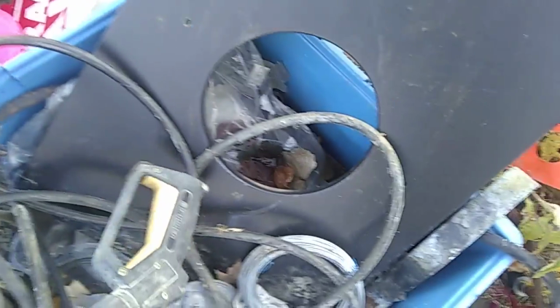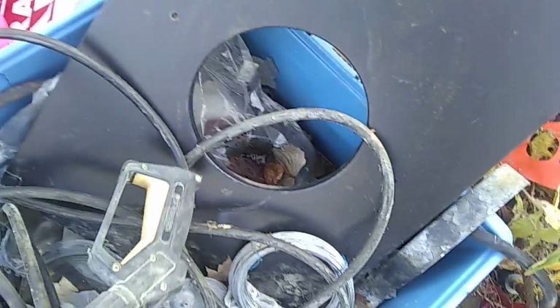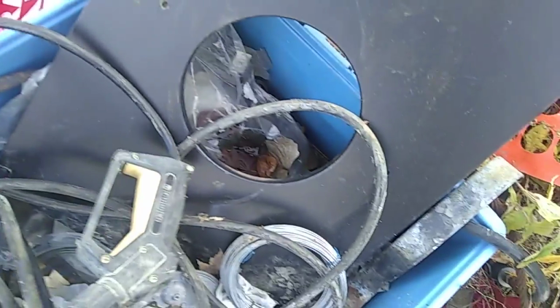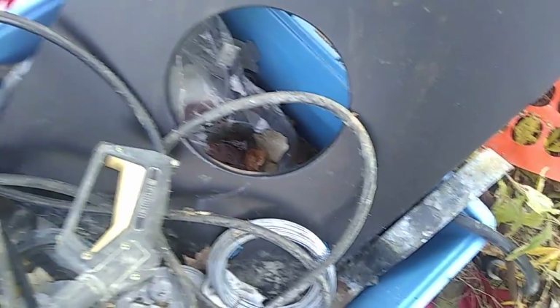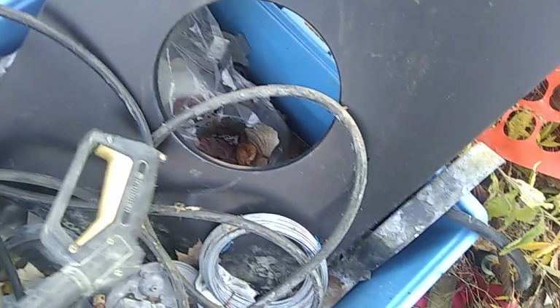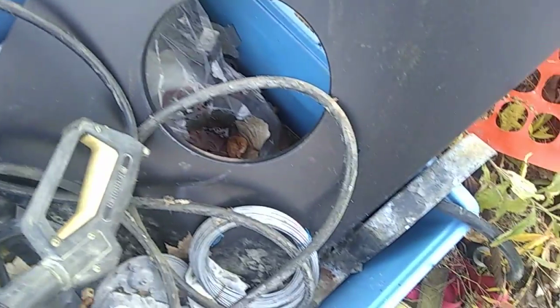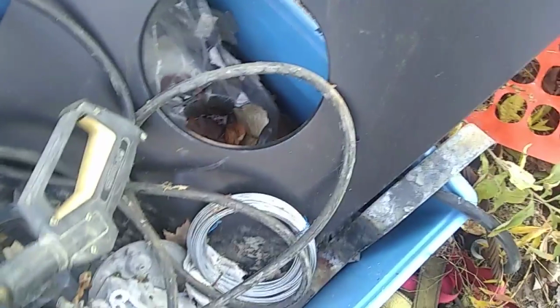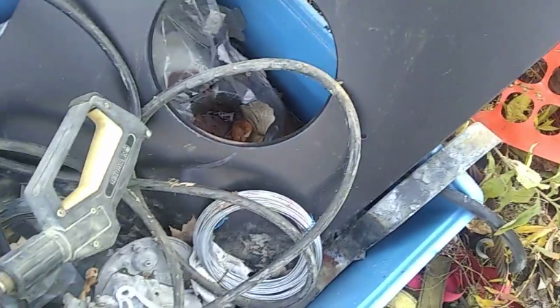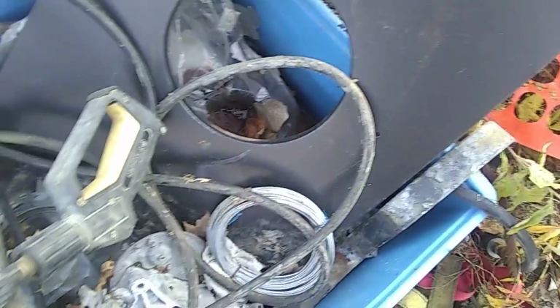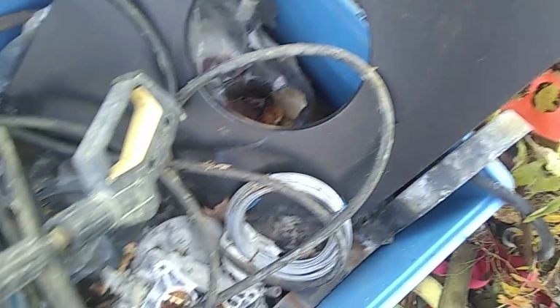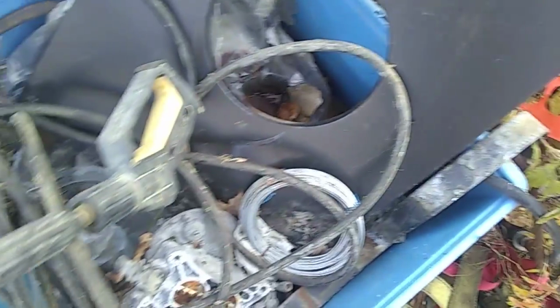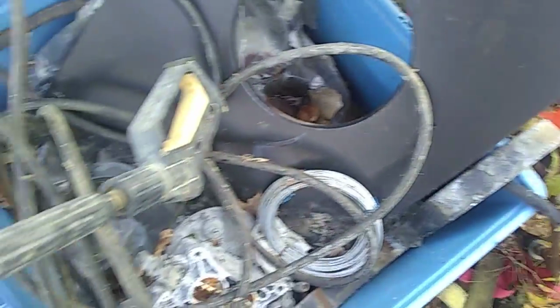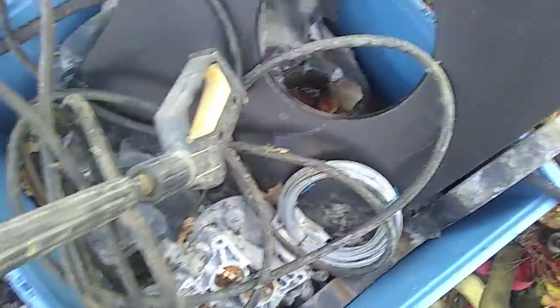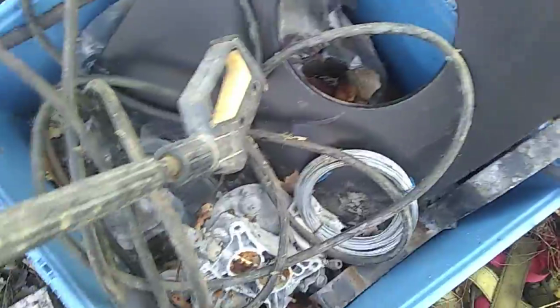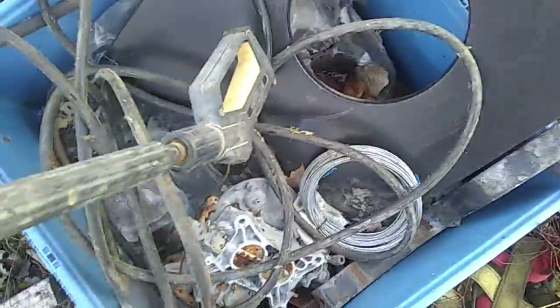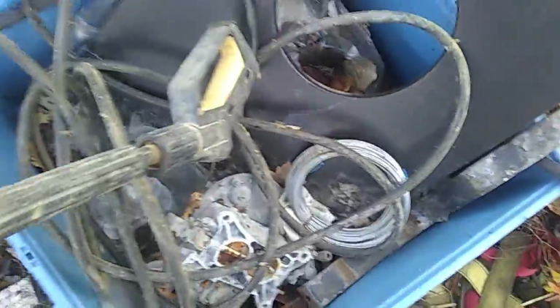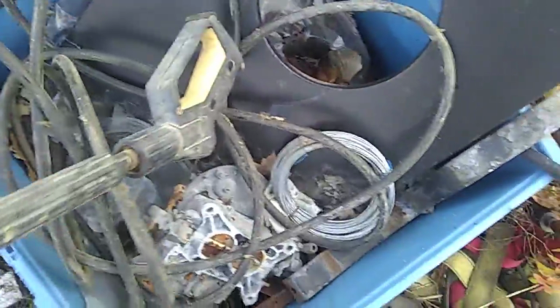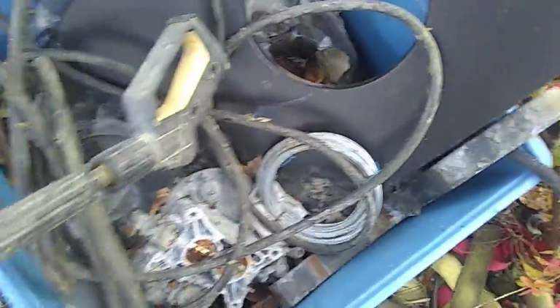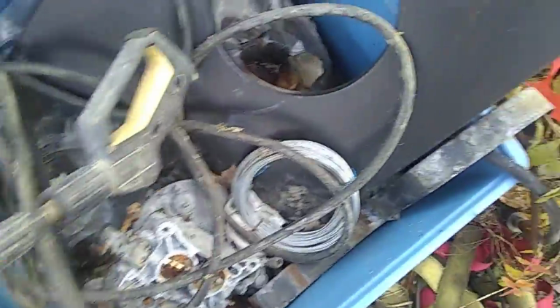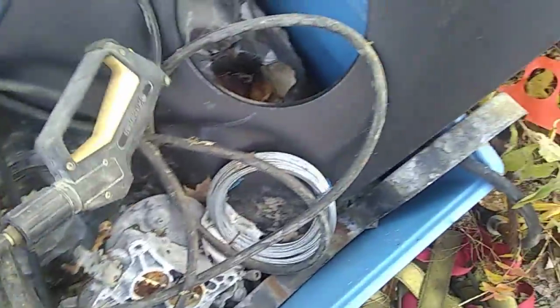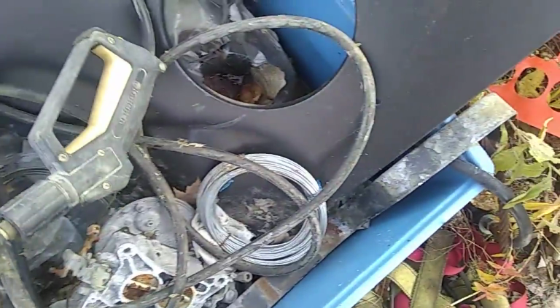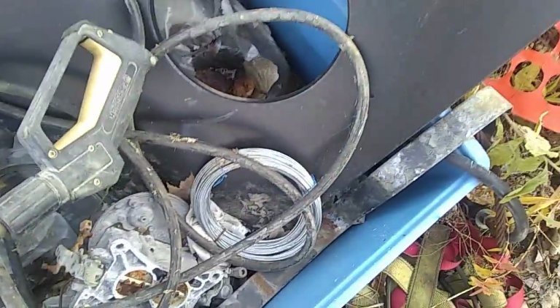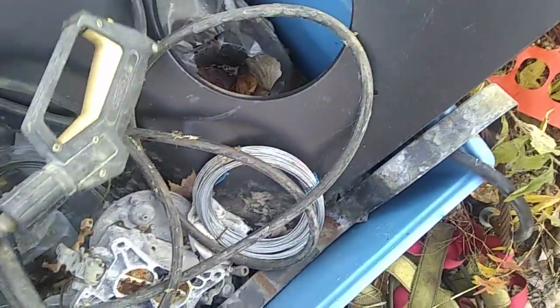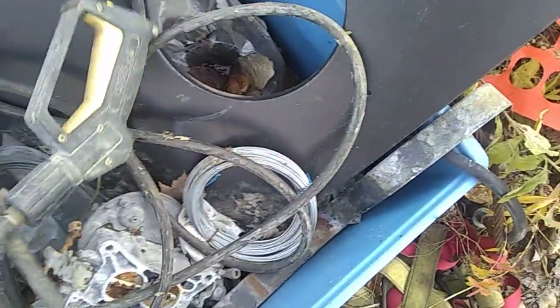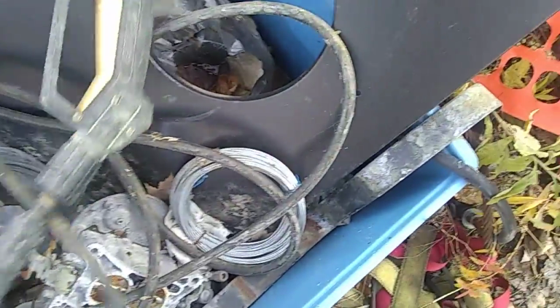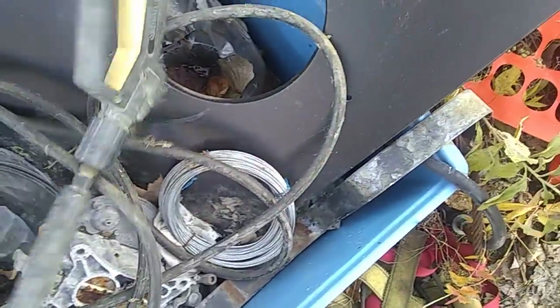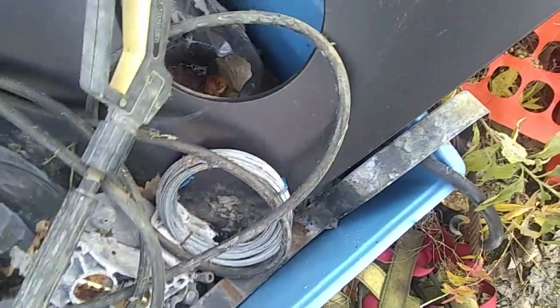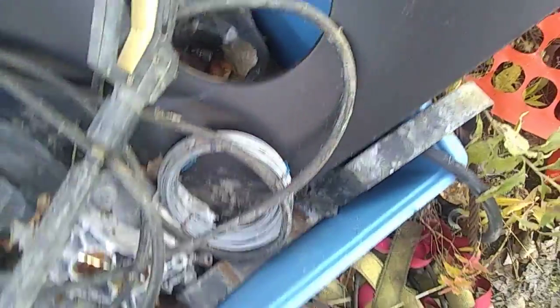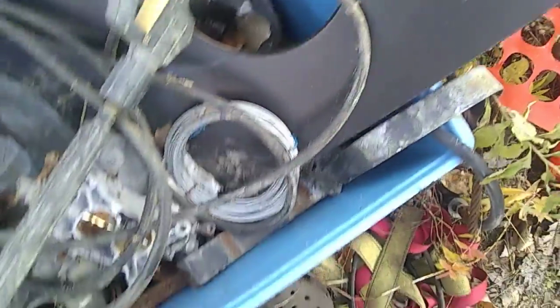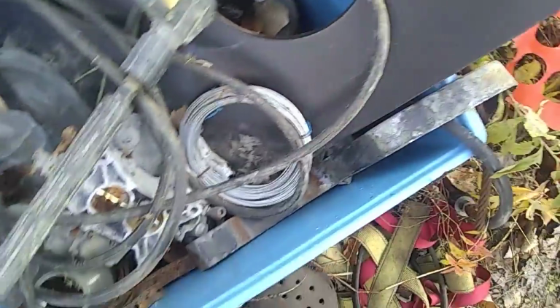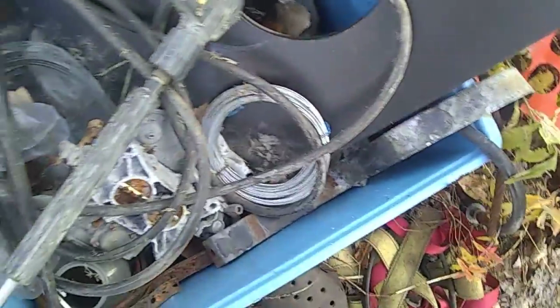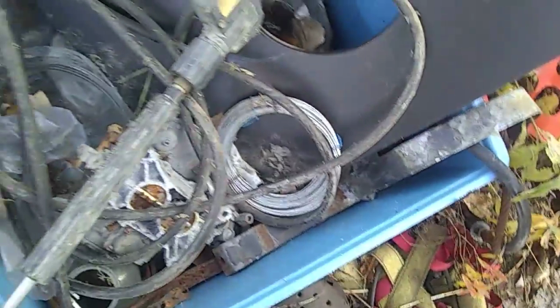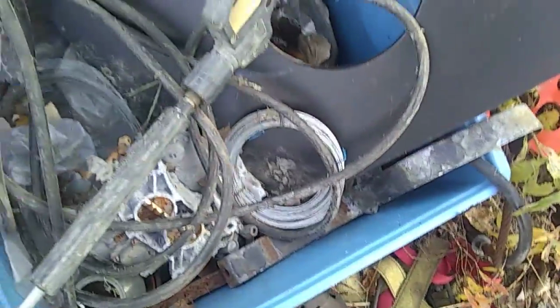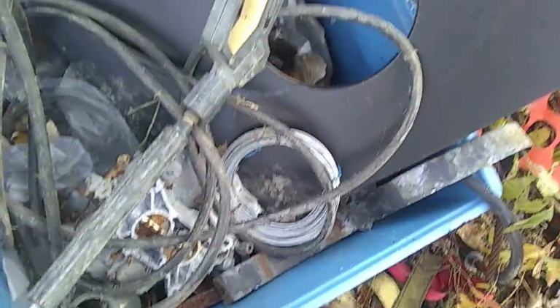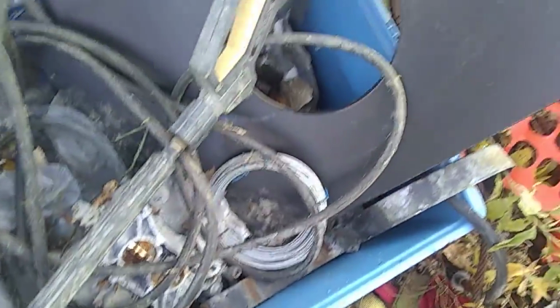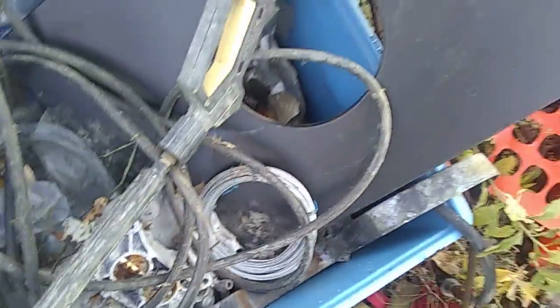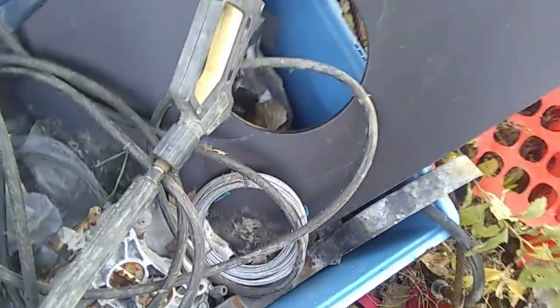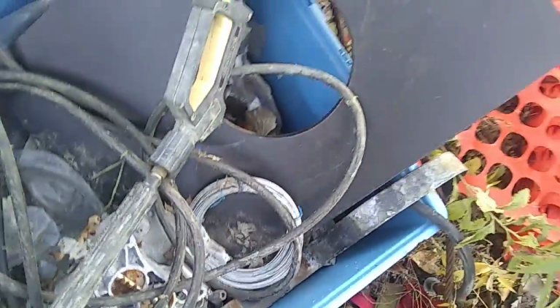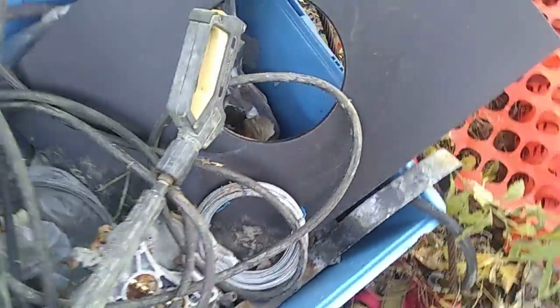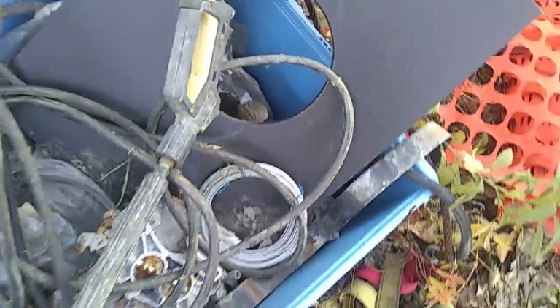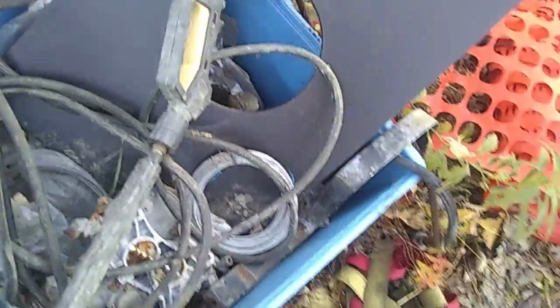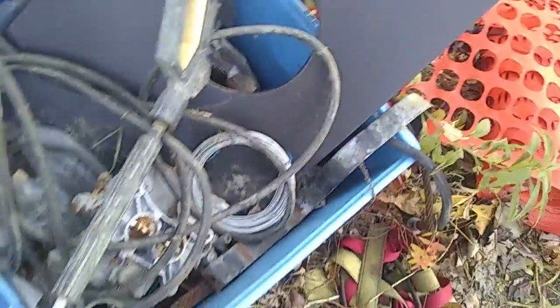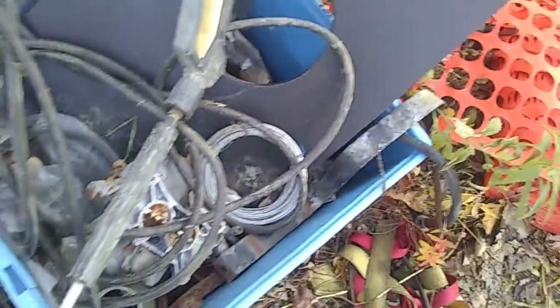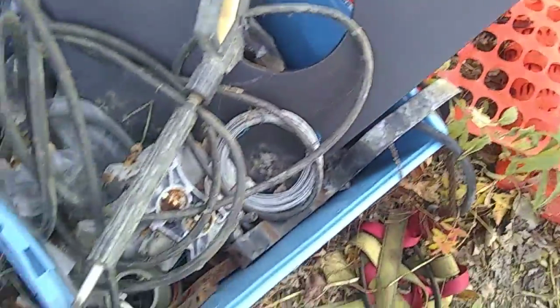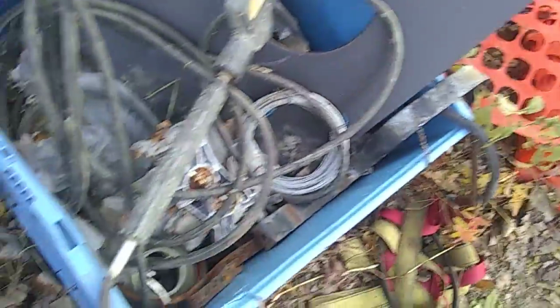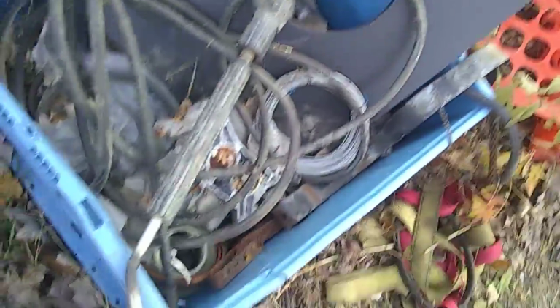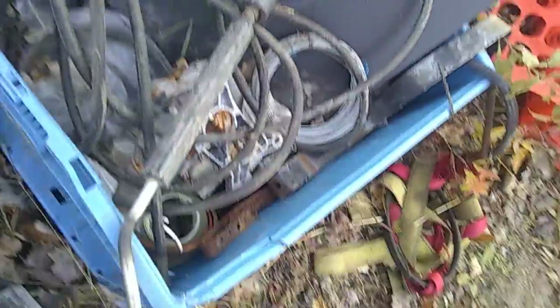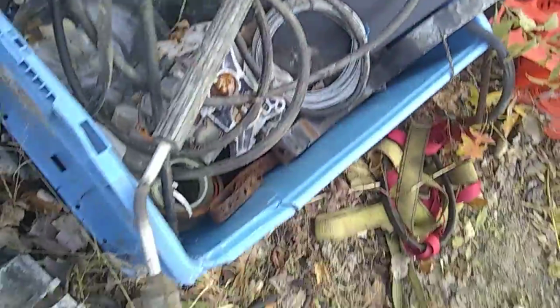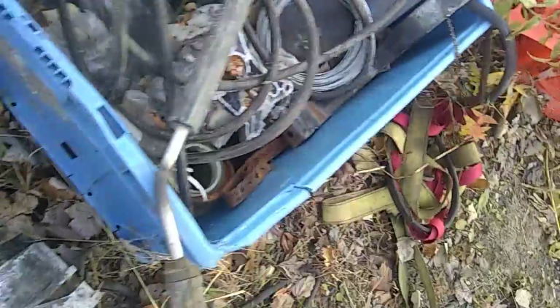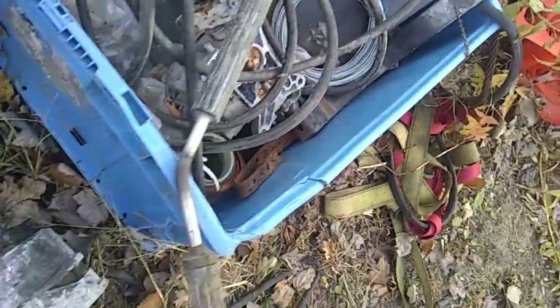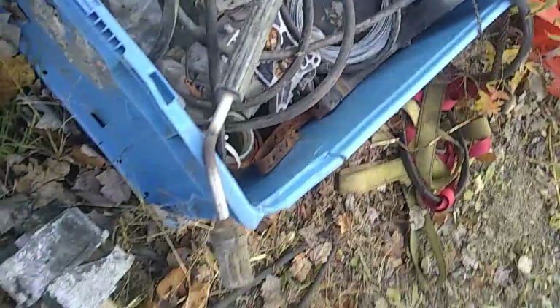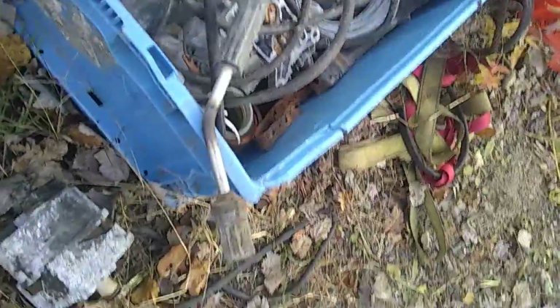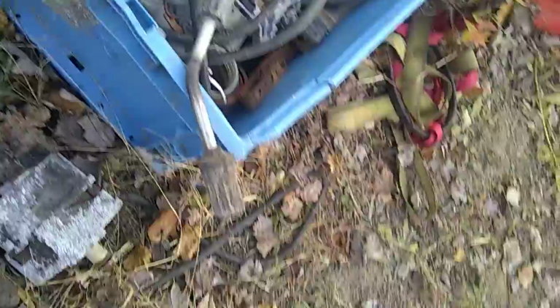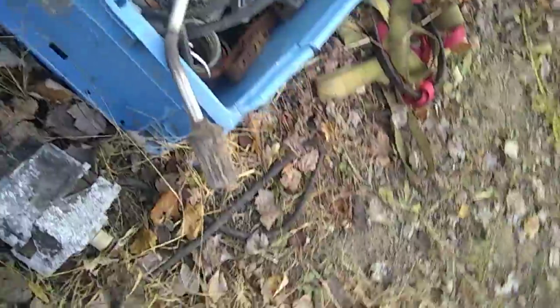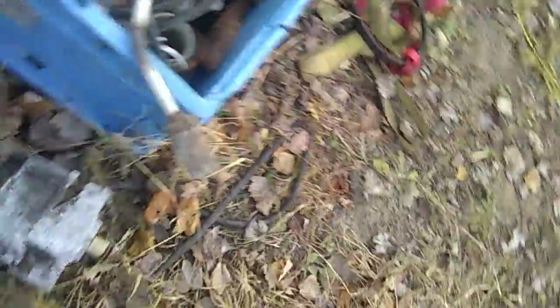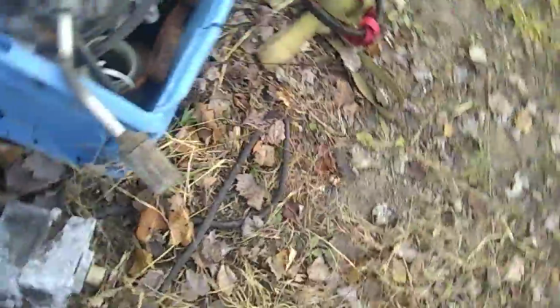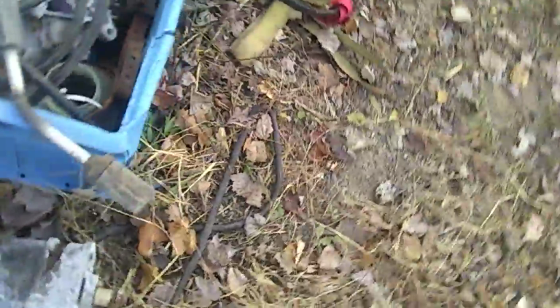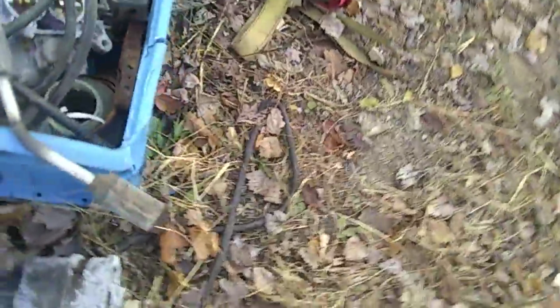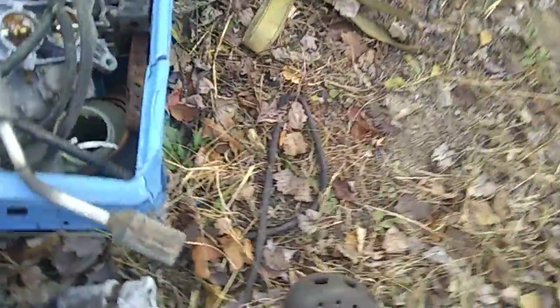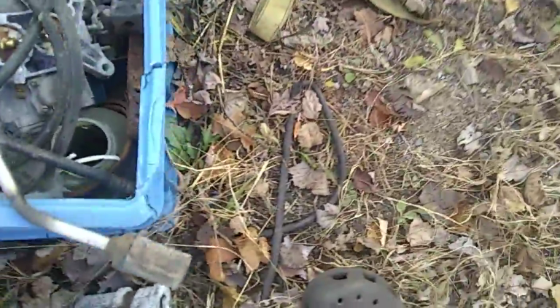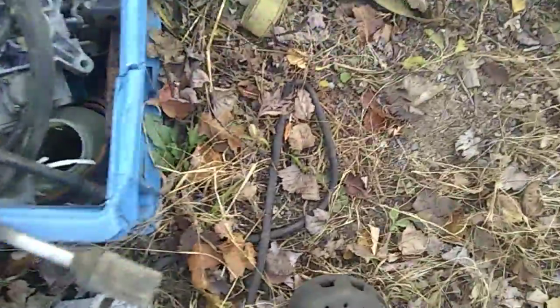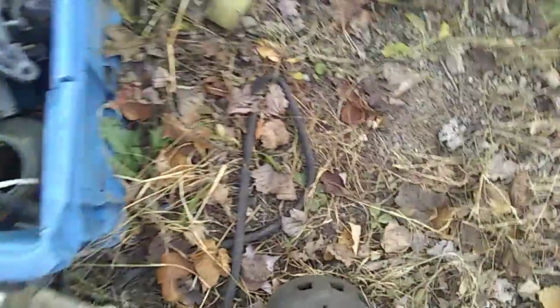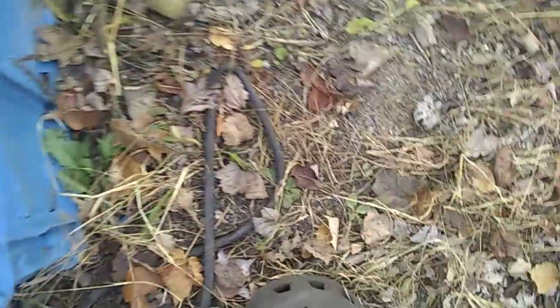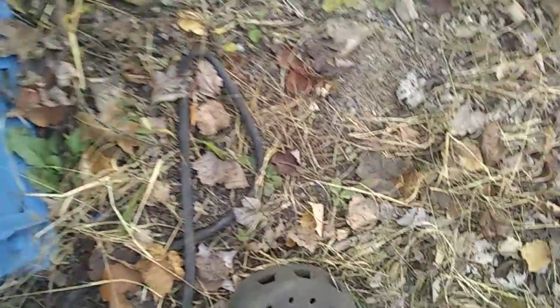It may be a pressure washer, I don't know, it looks like... maybe not. Looks like it might have been hot at one time.